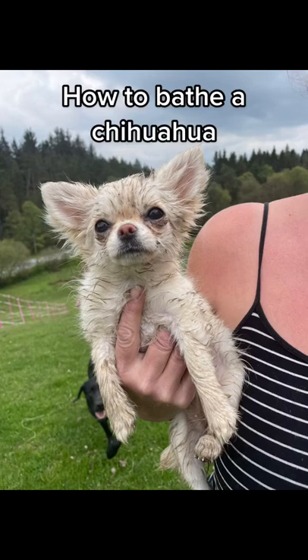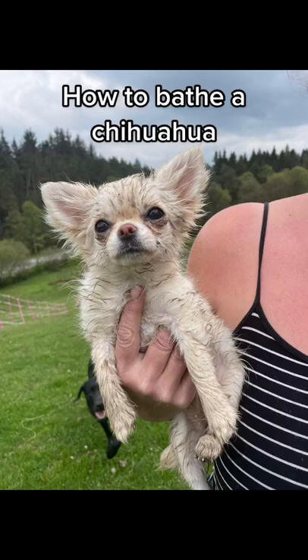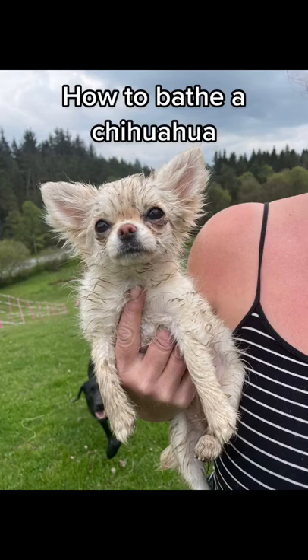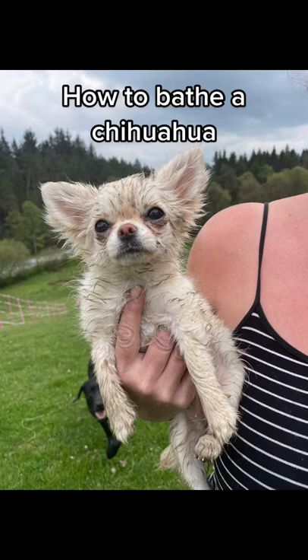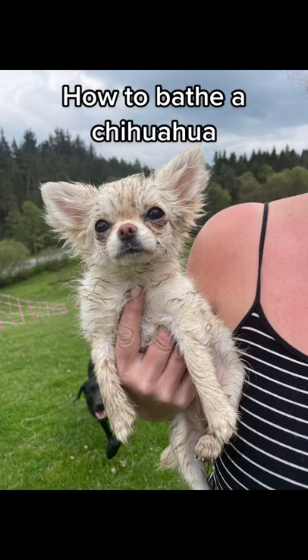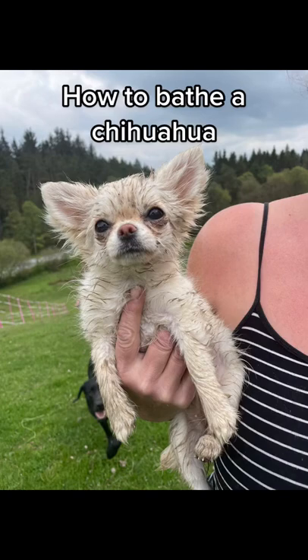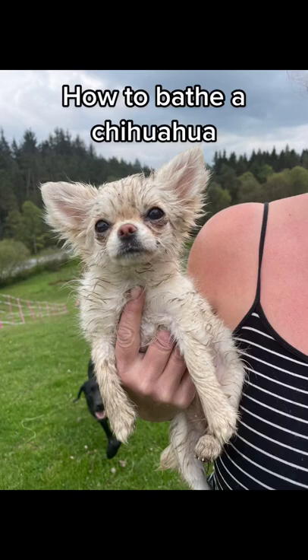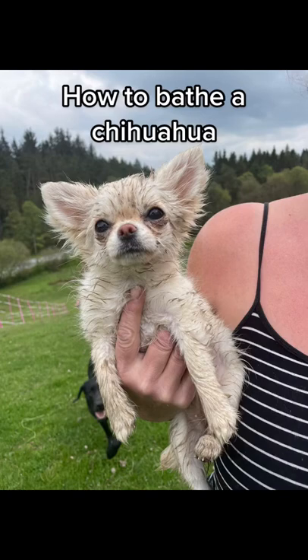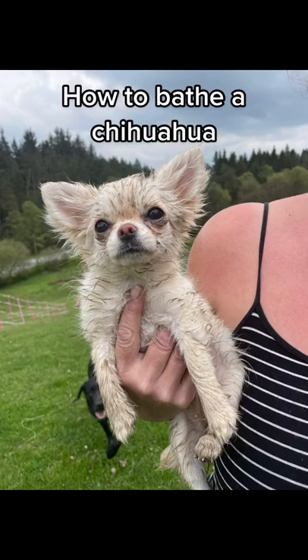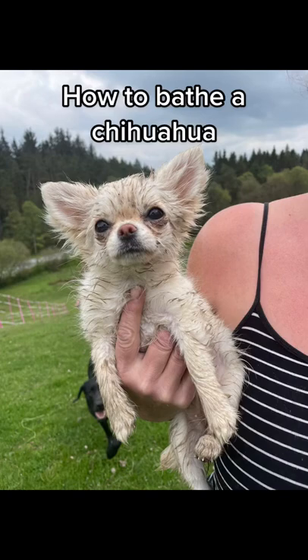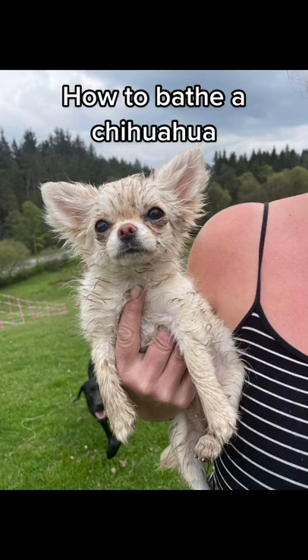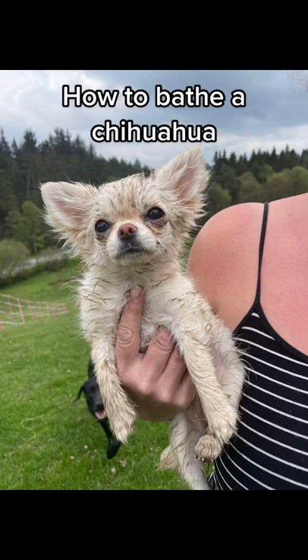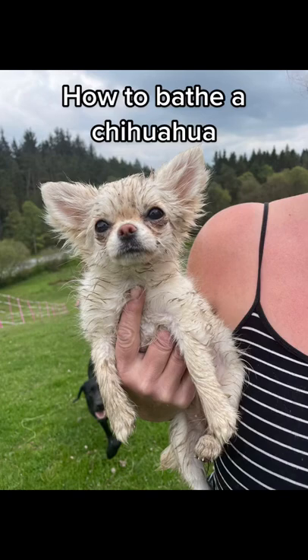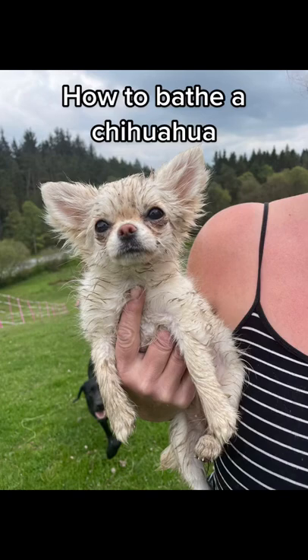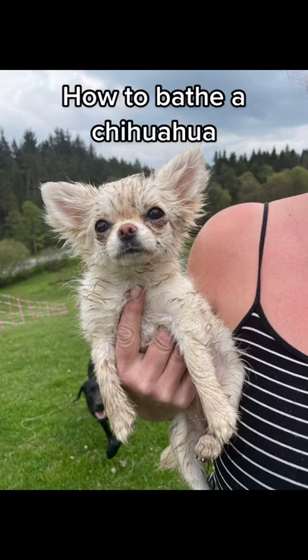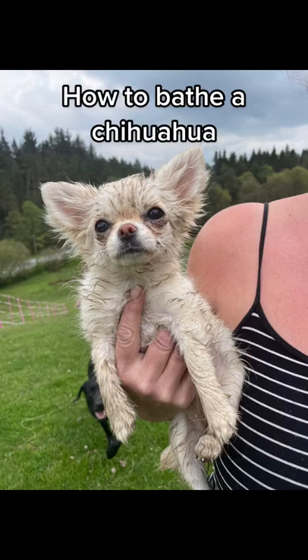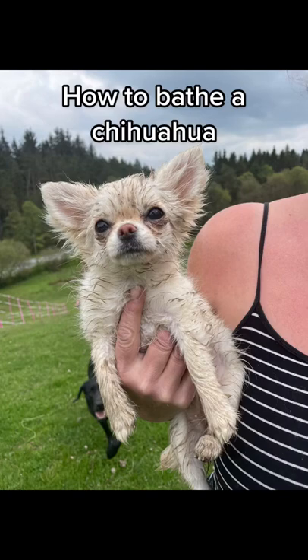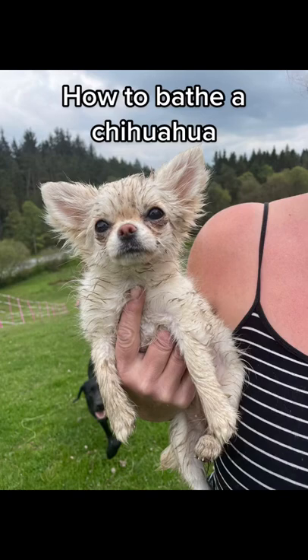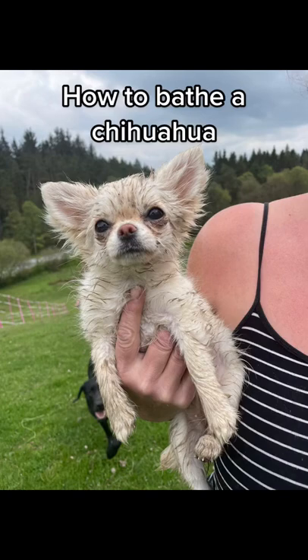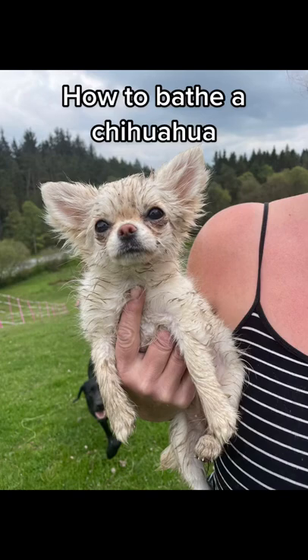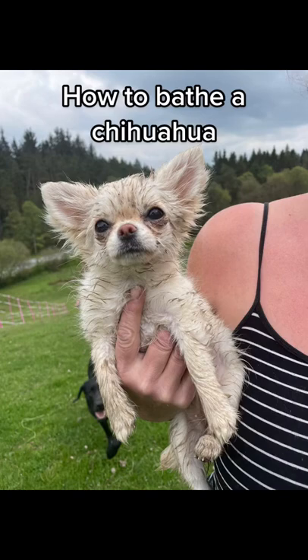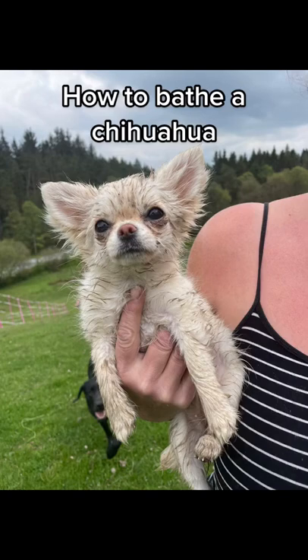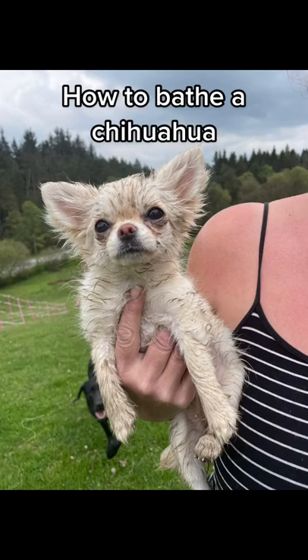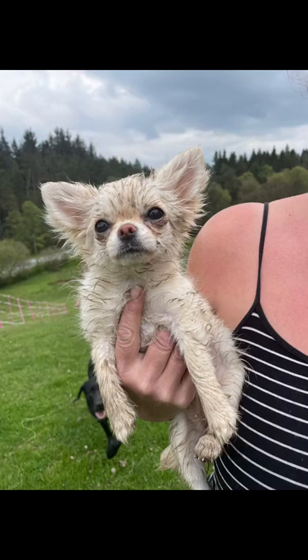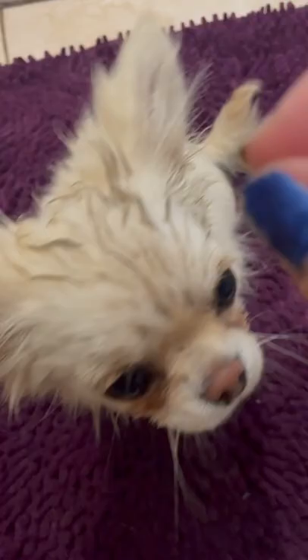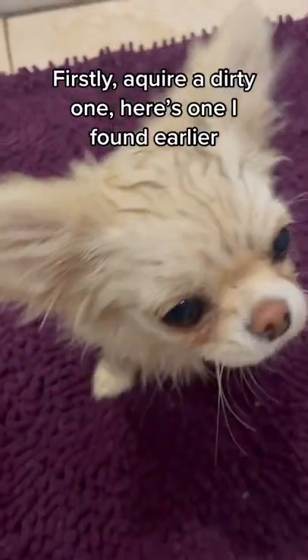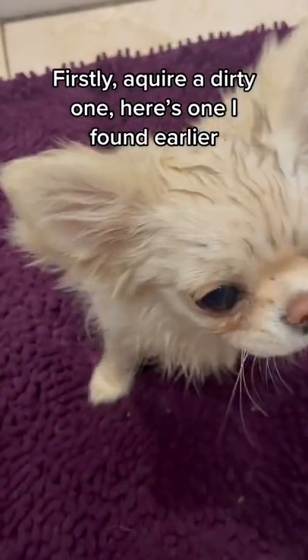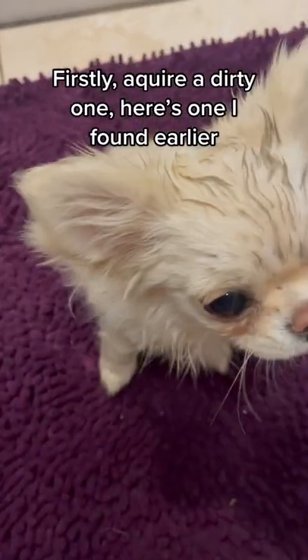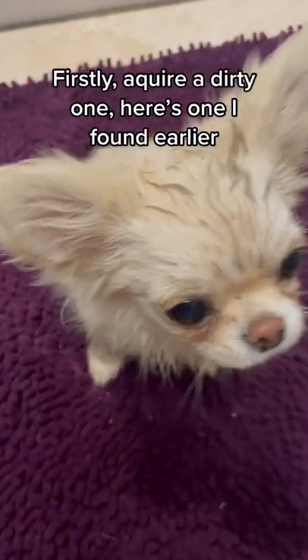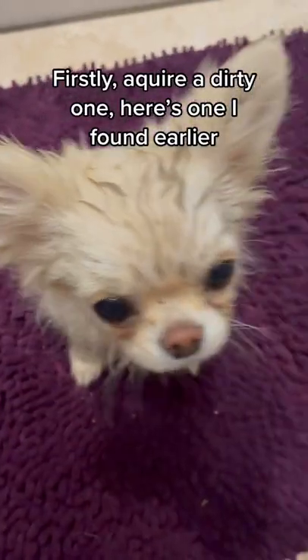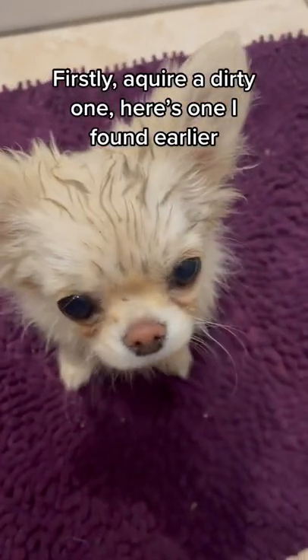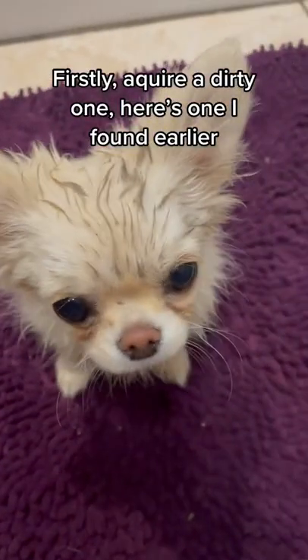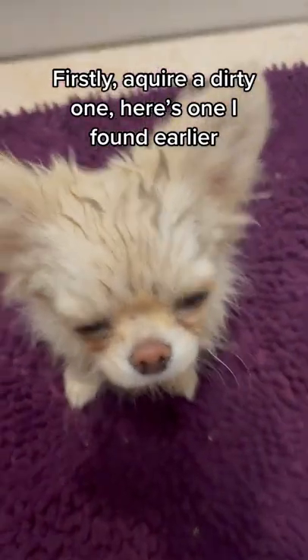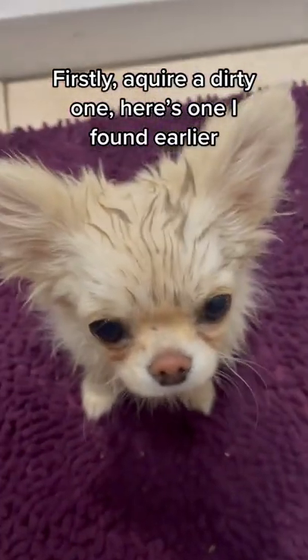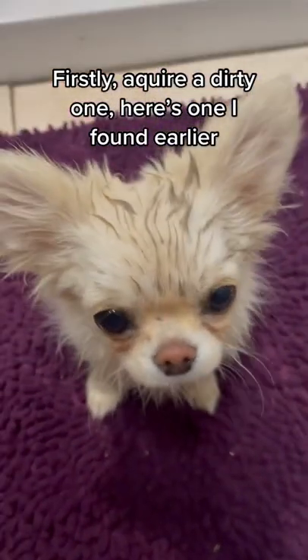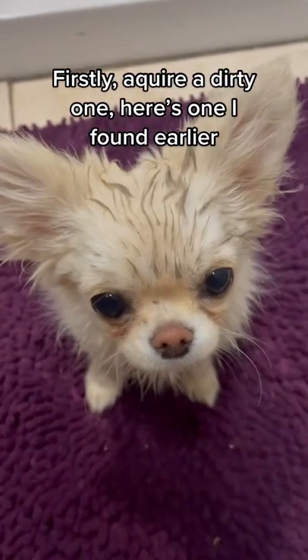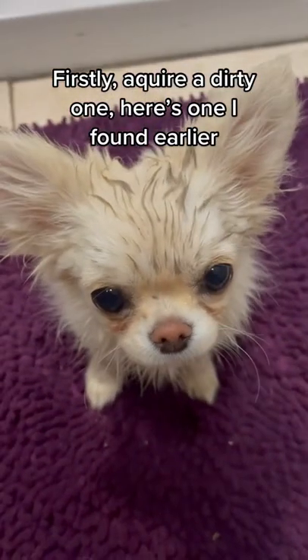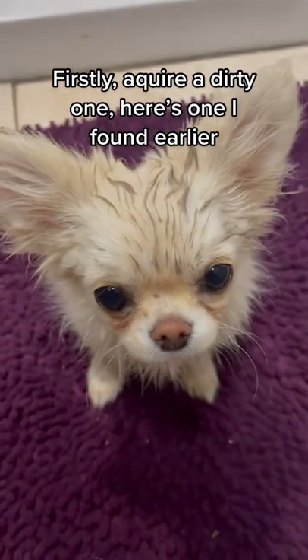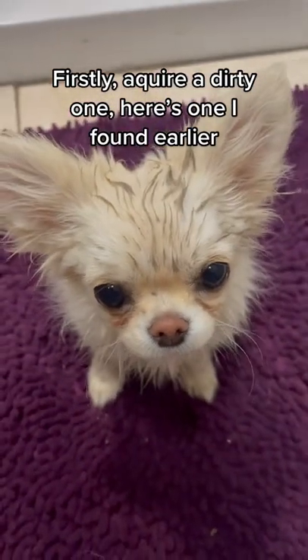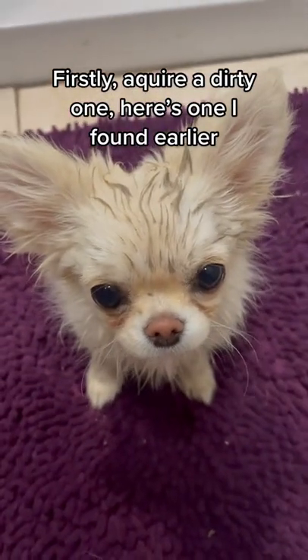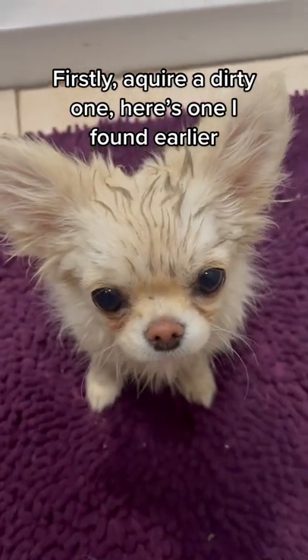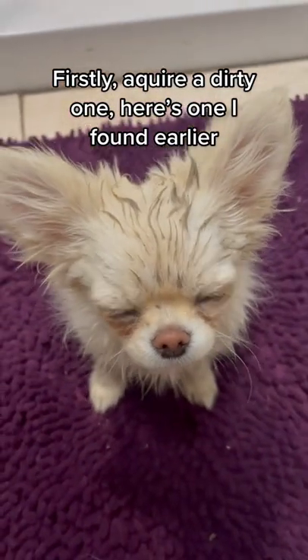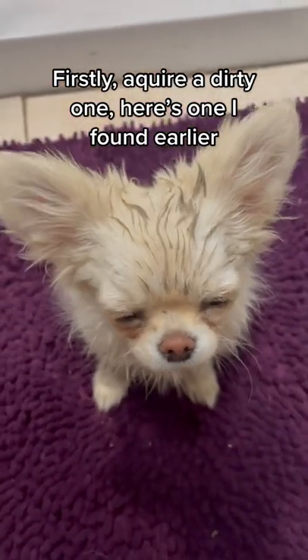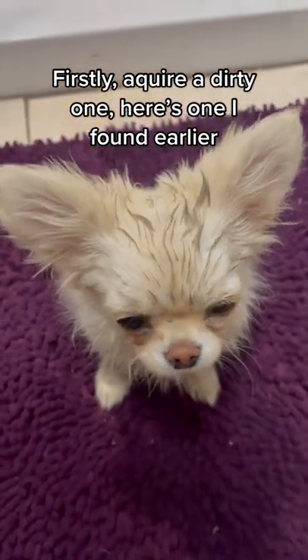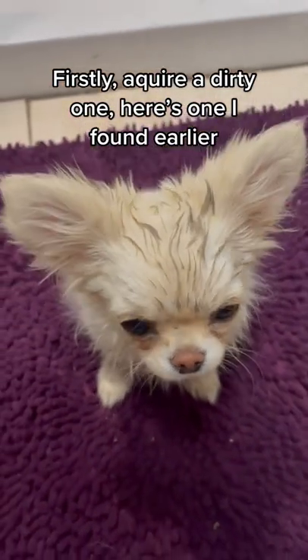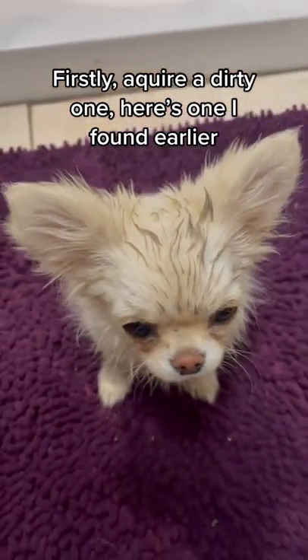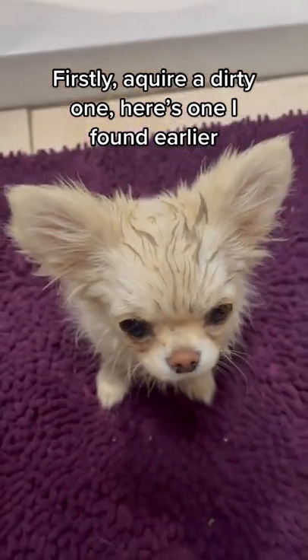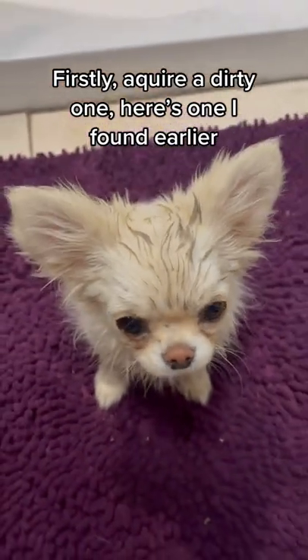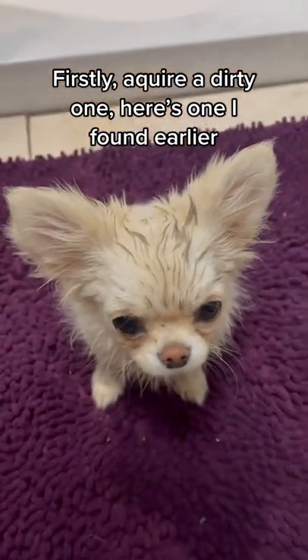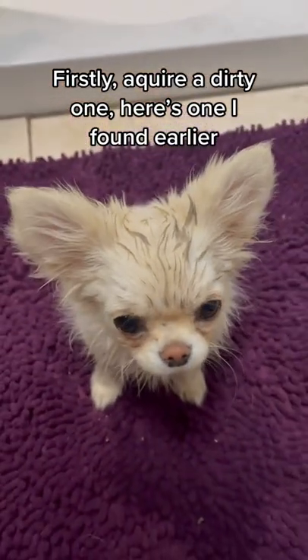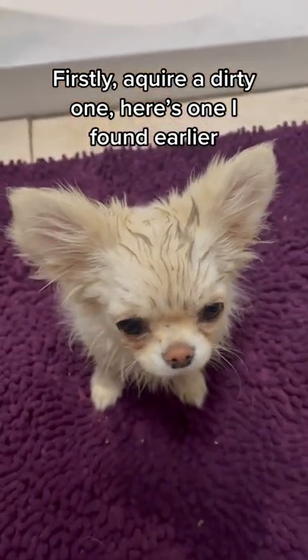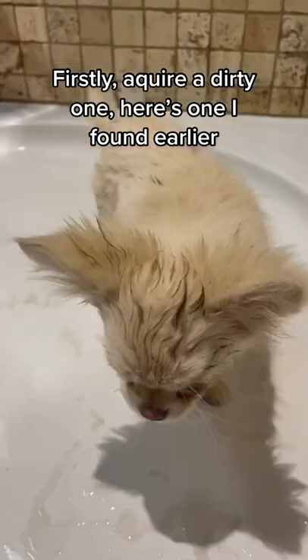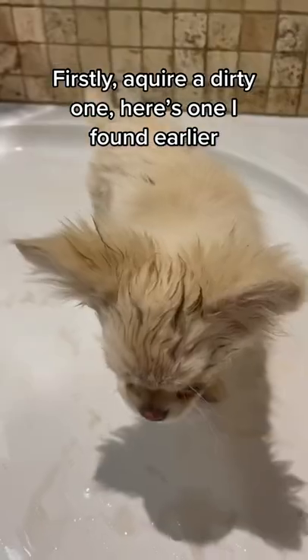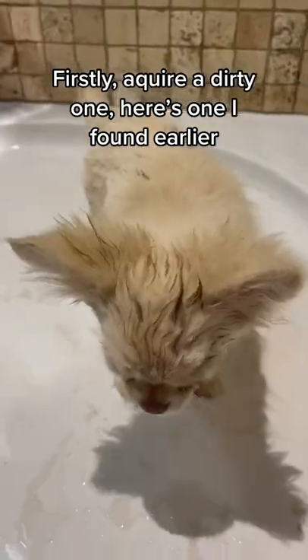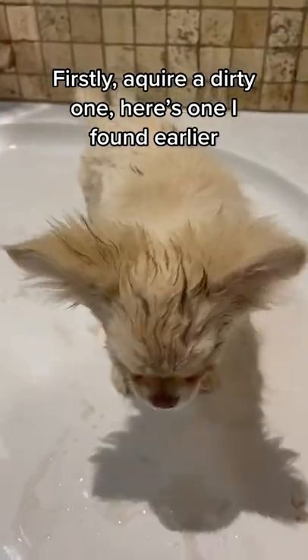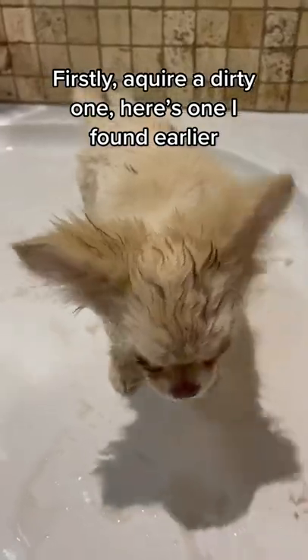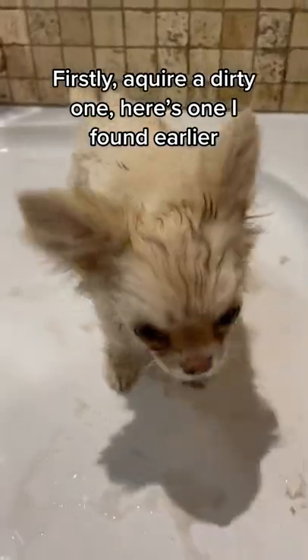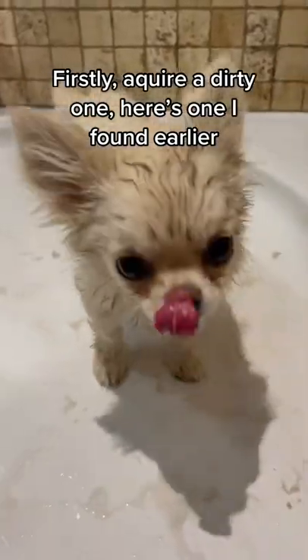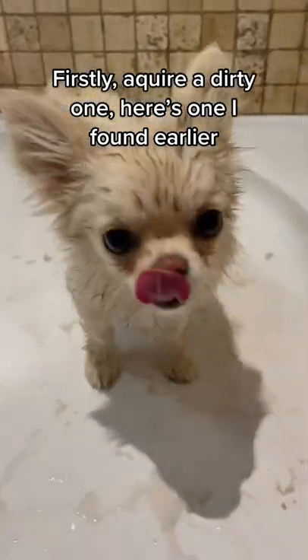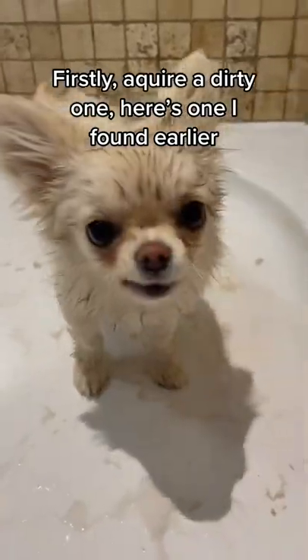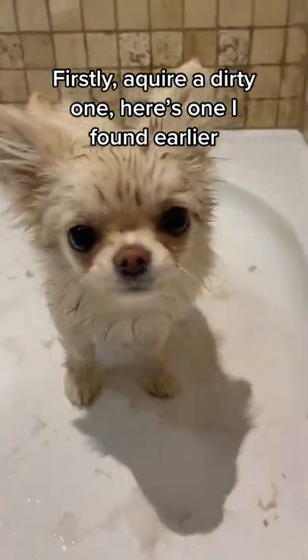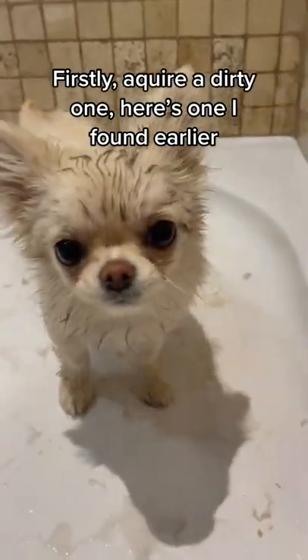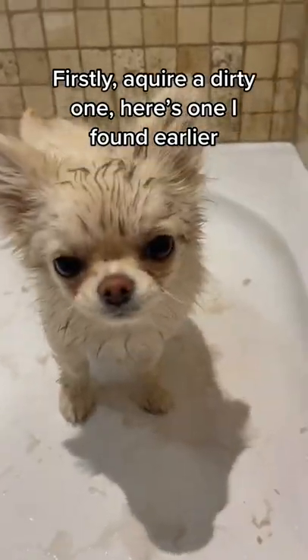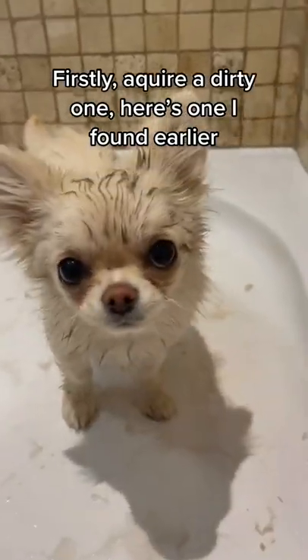How to bathe a Chihuahua. Firstly, acquire a dirty one. Here's one I found earlier.